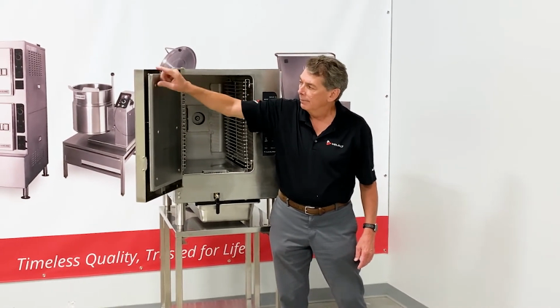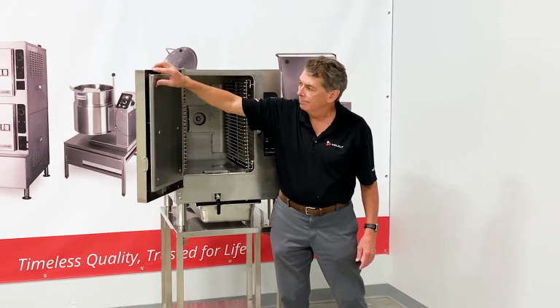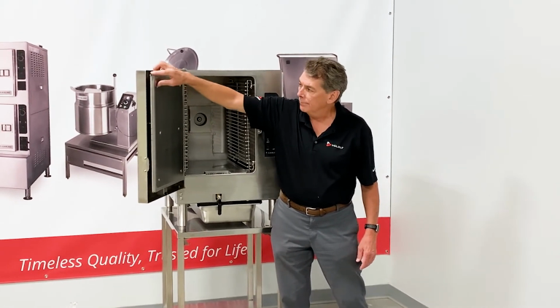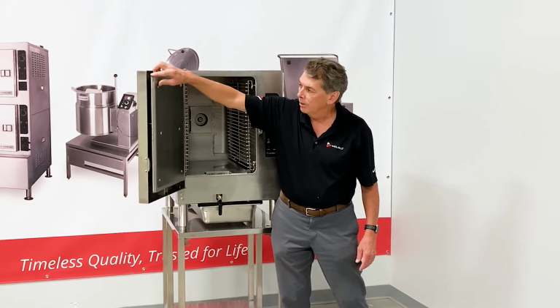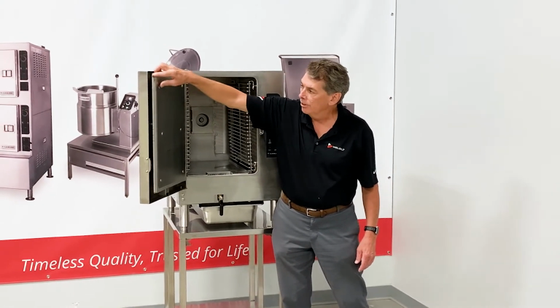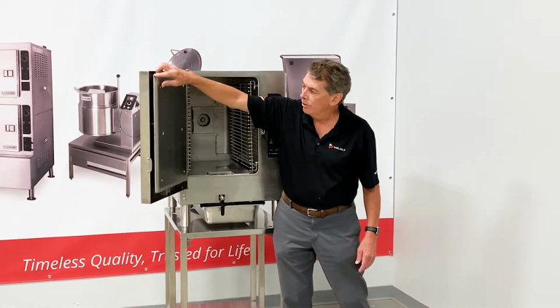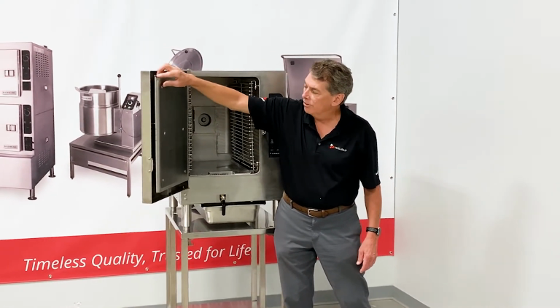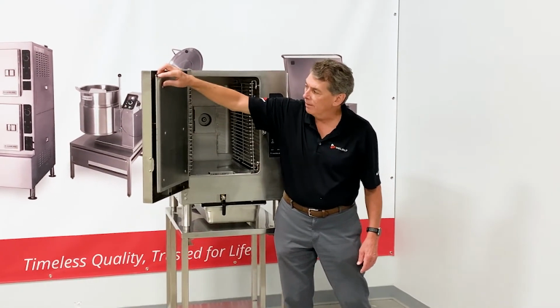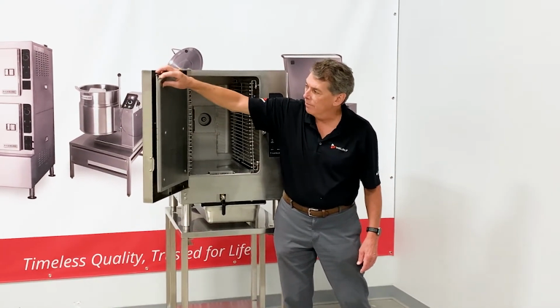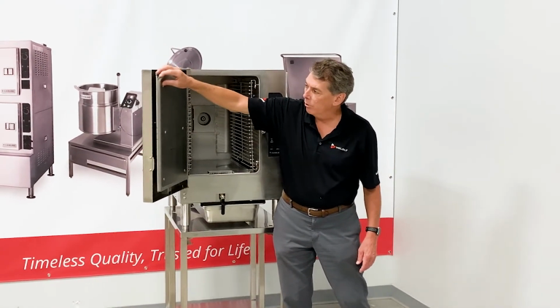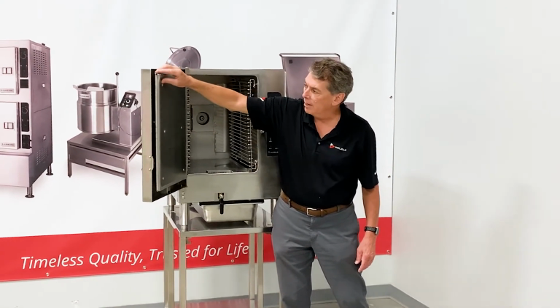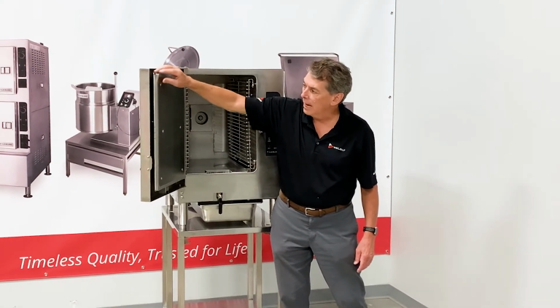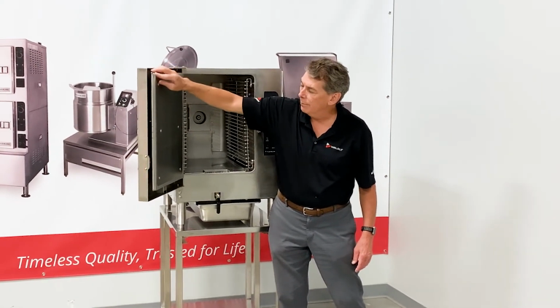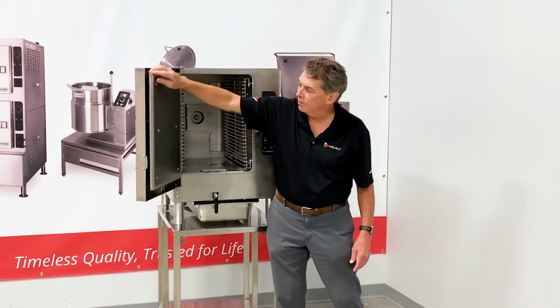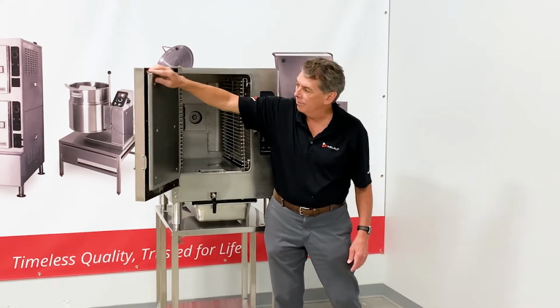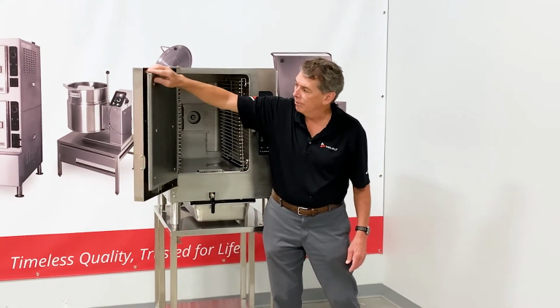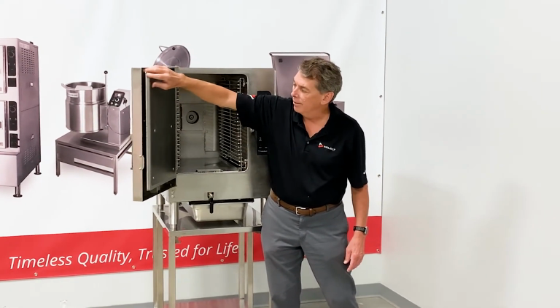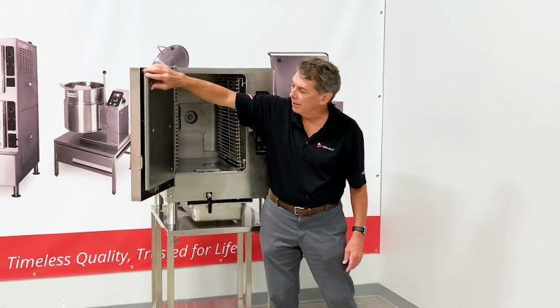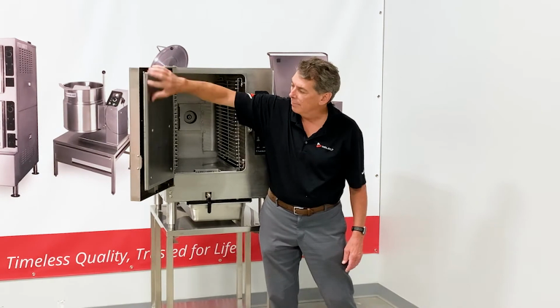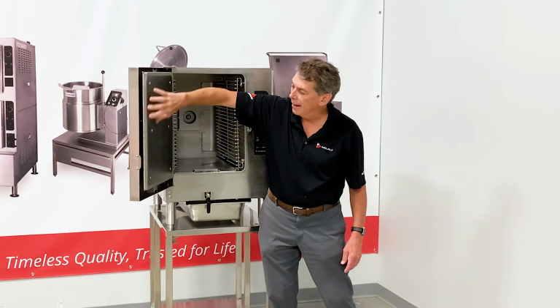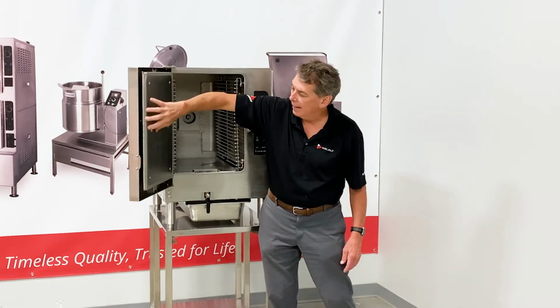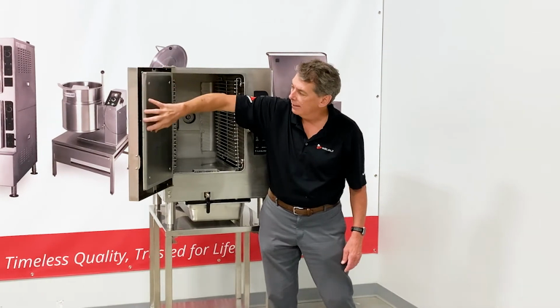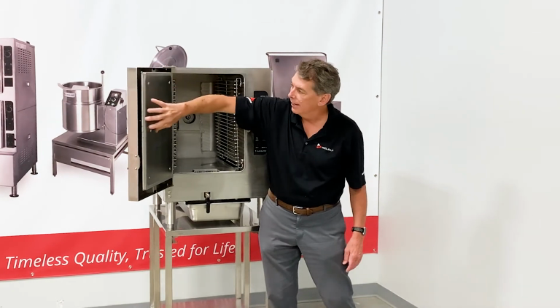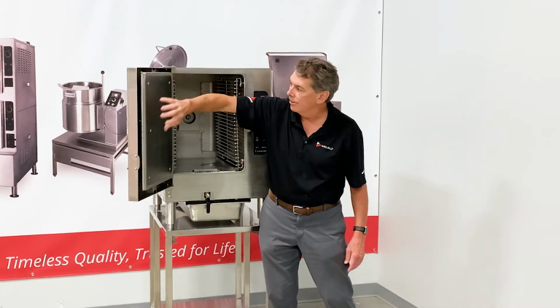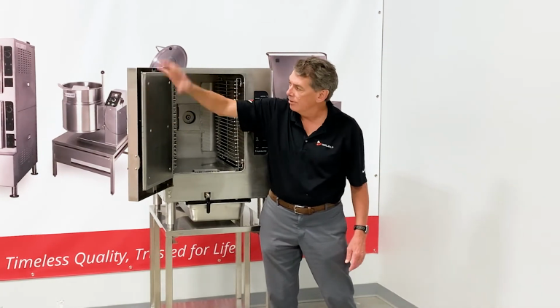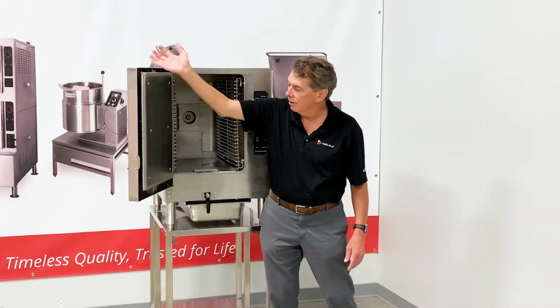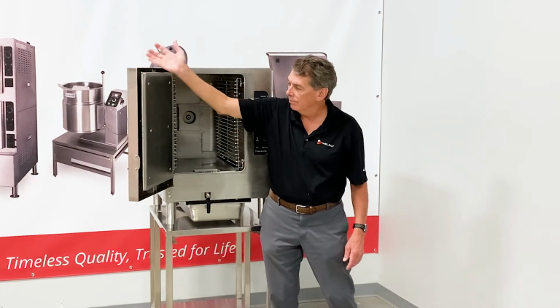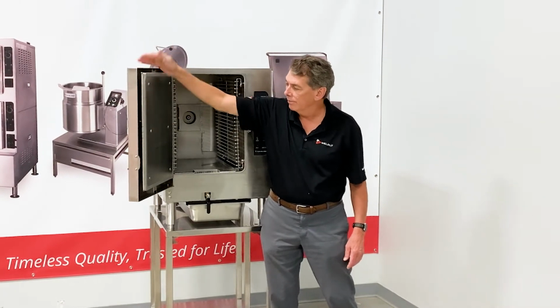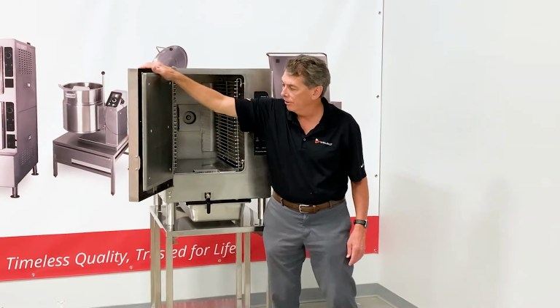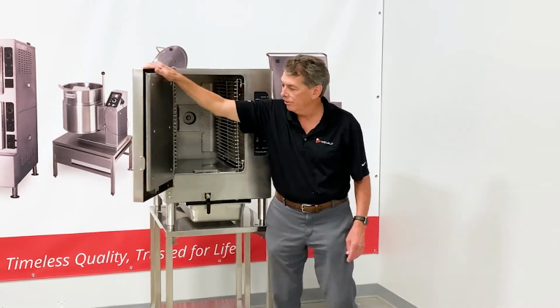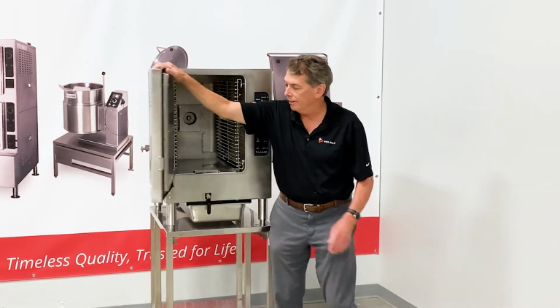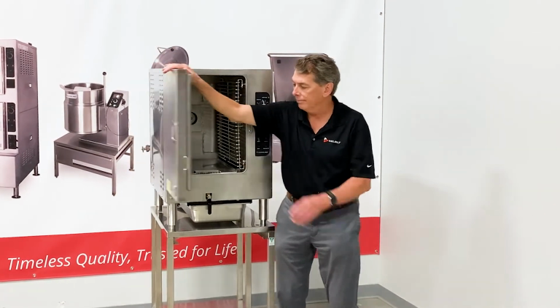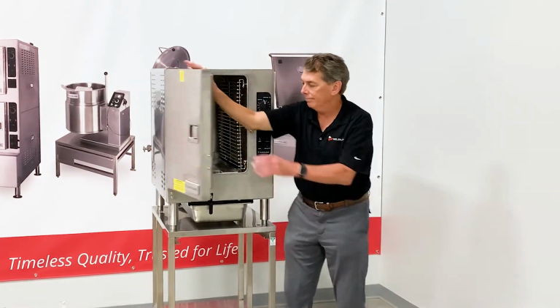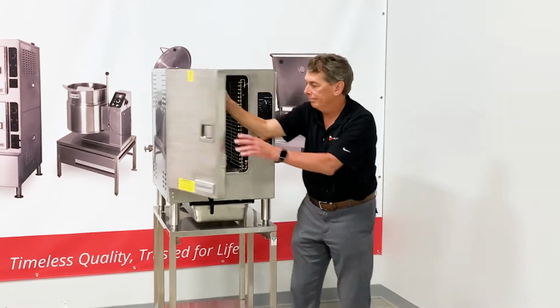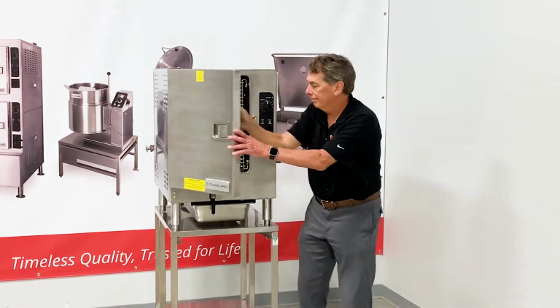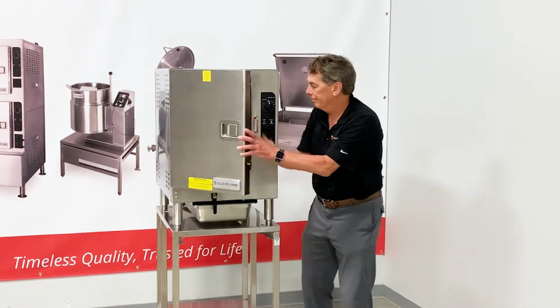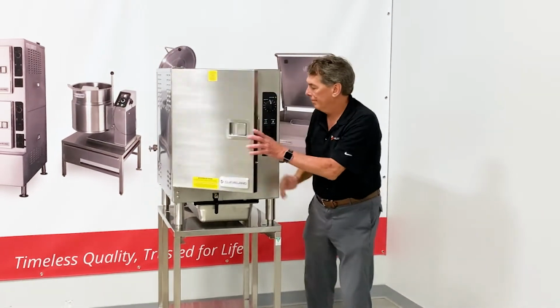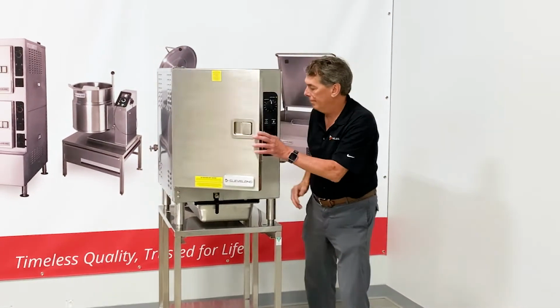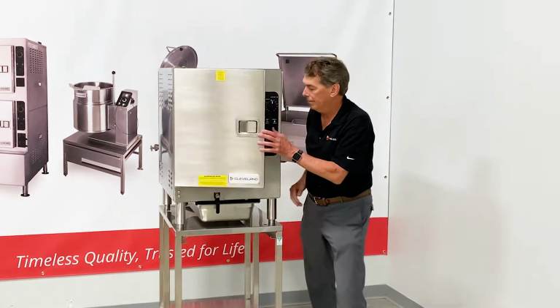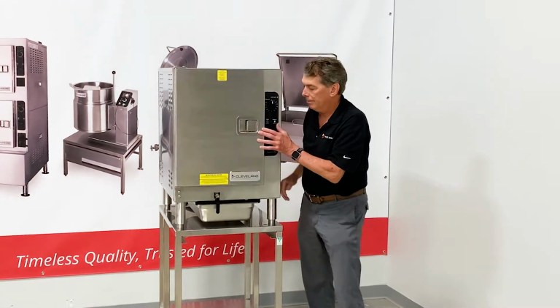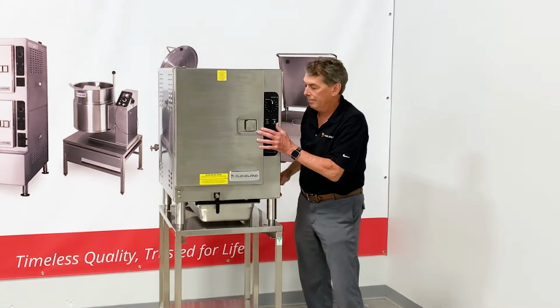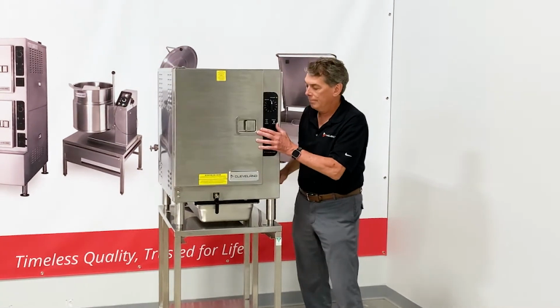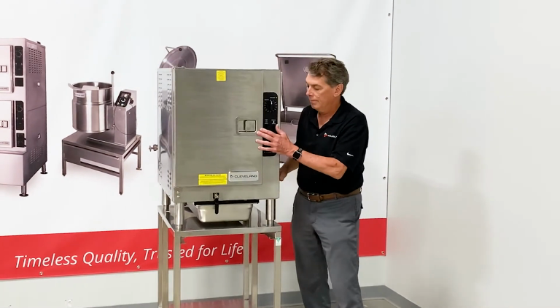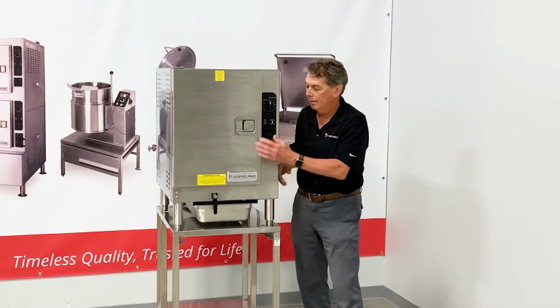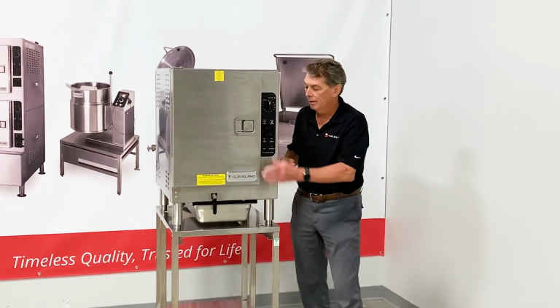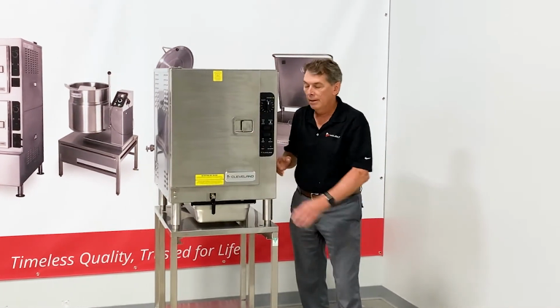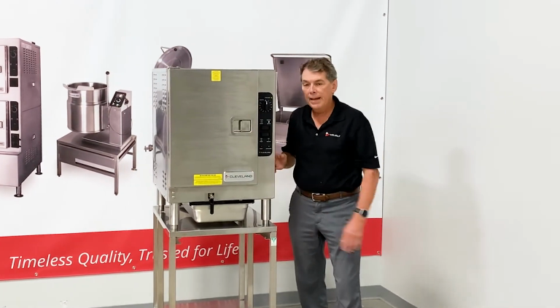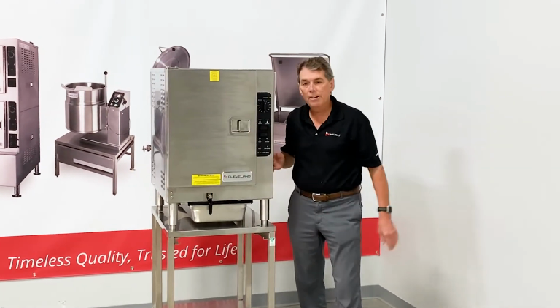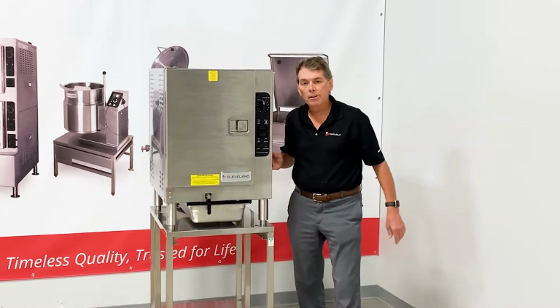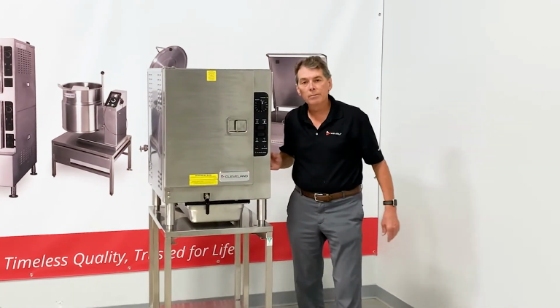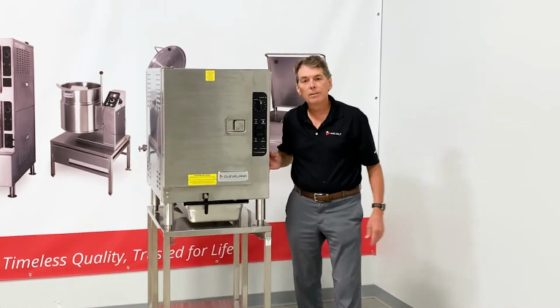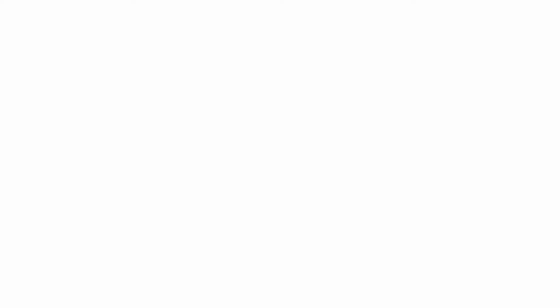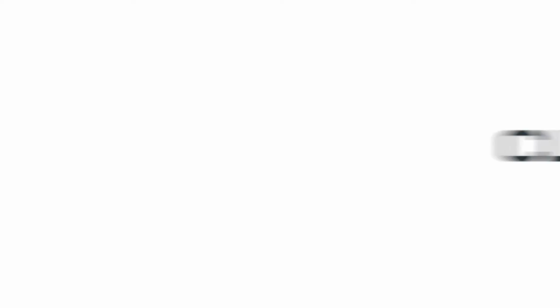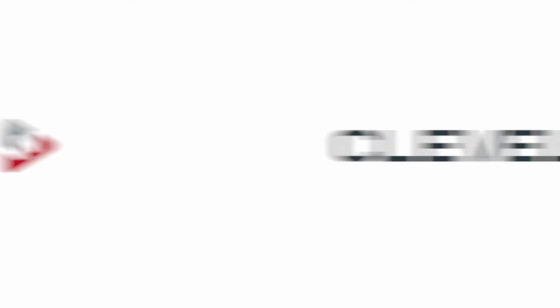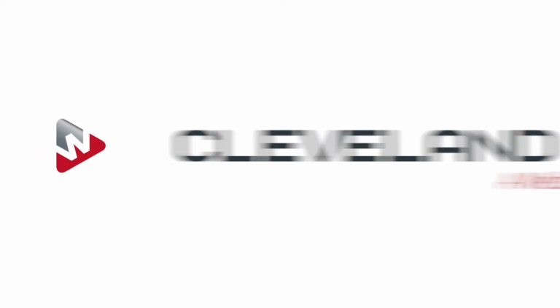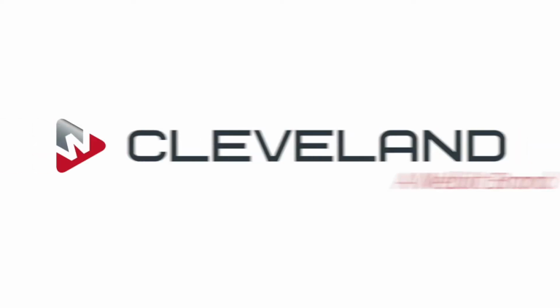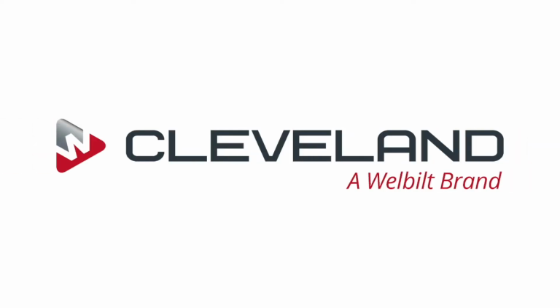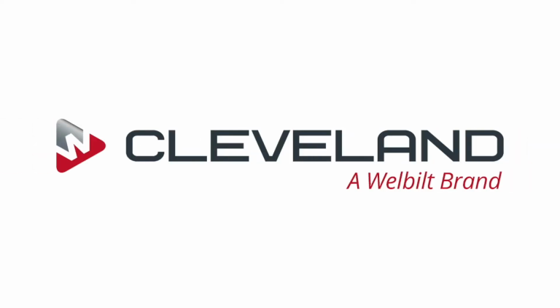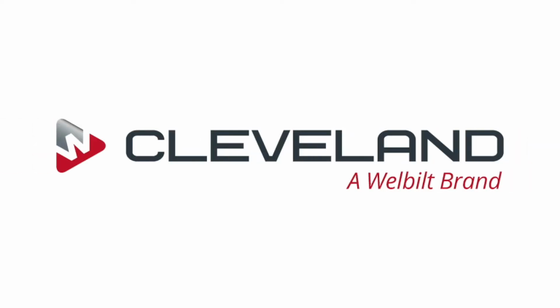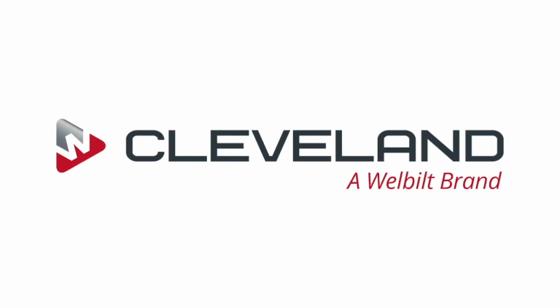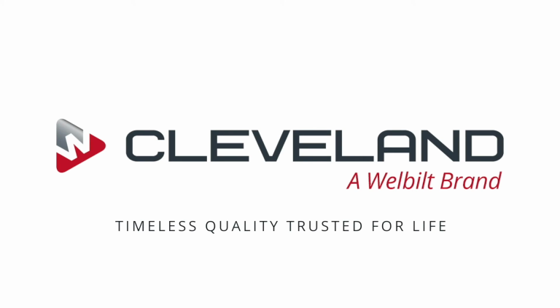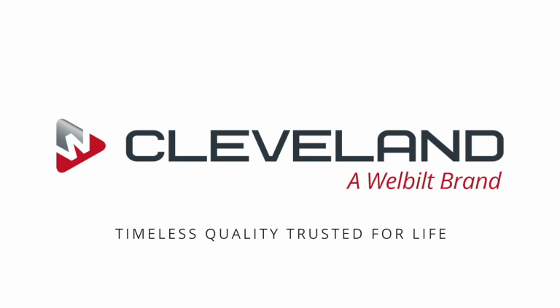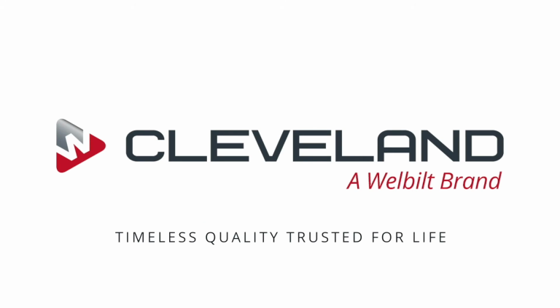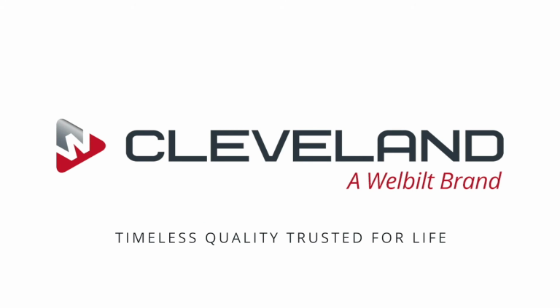You can use it four times — the front, the back, and you can reverse it. Thank you. This is your Cleveland Advantage.